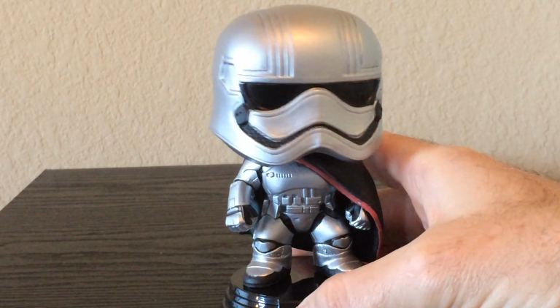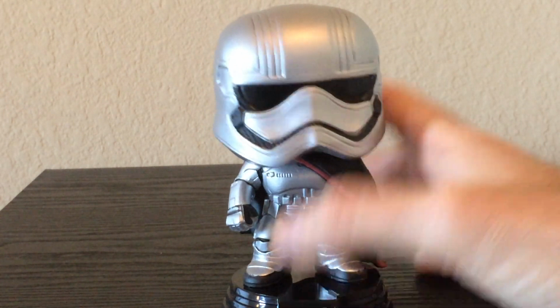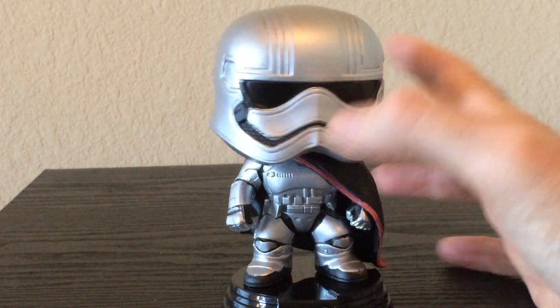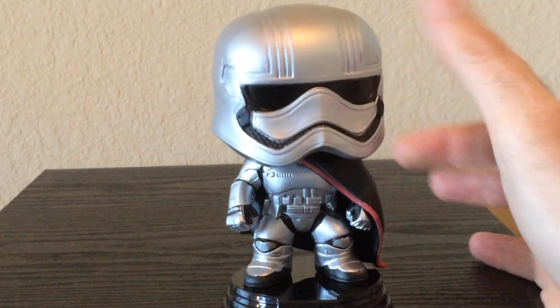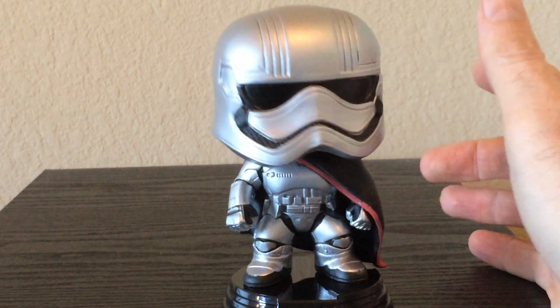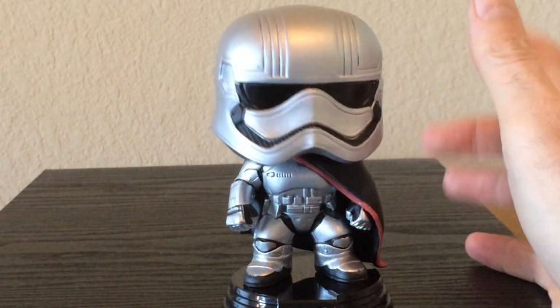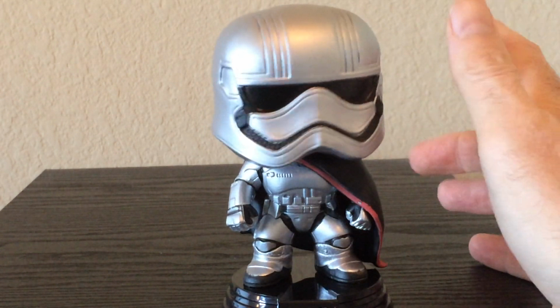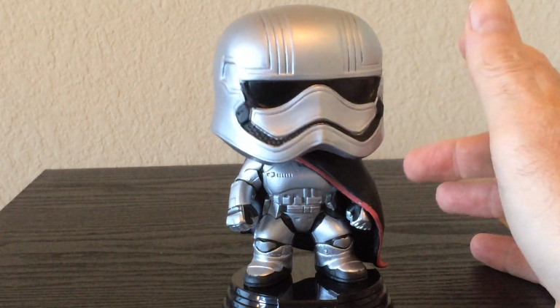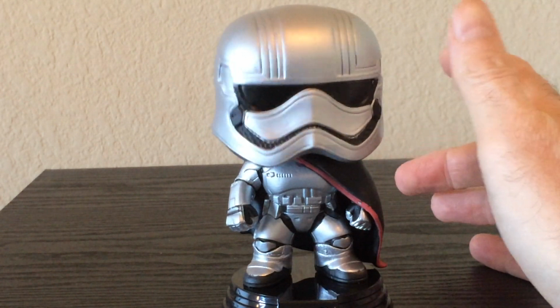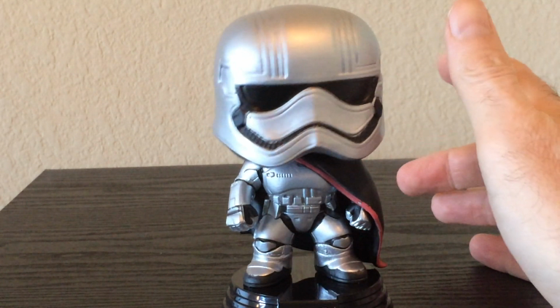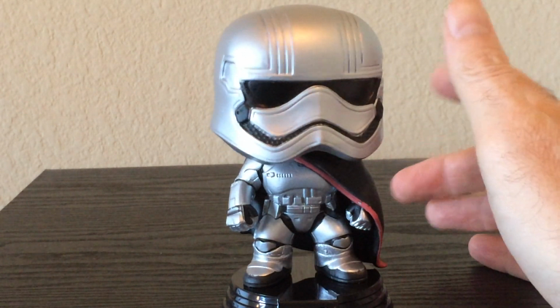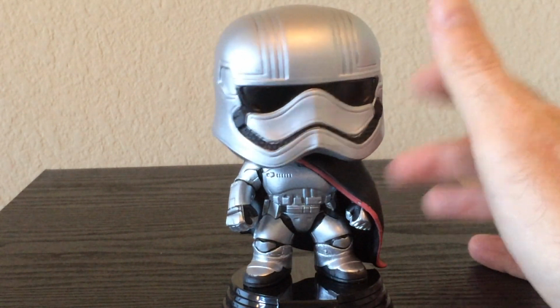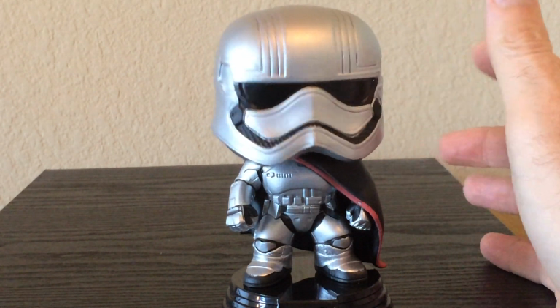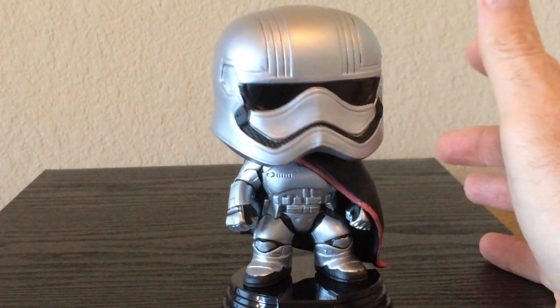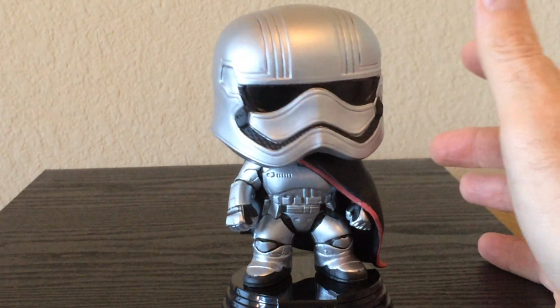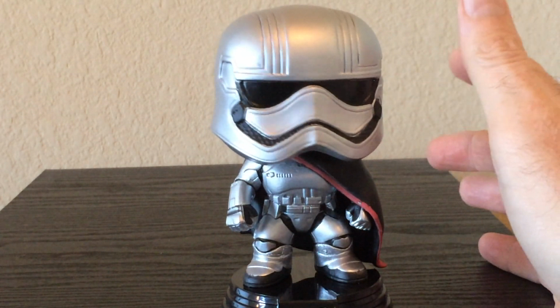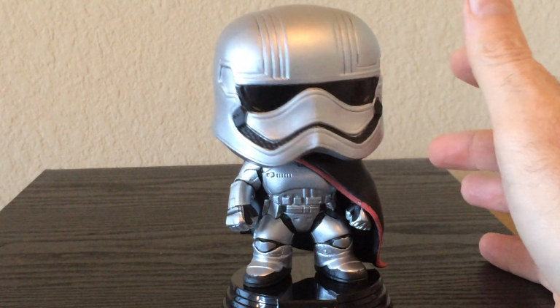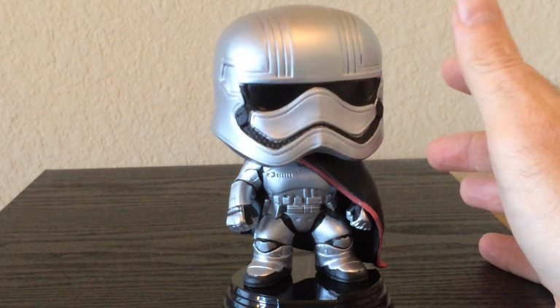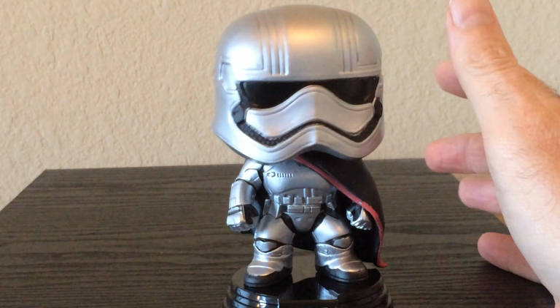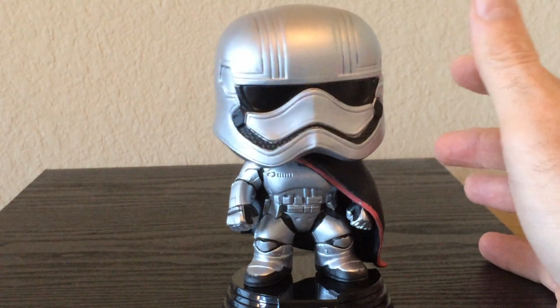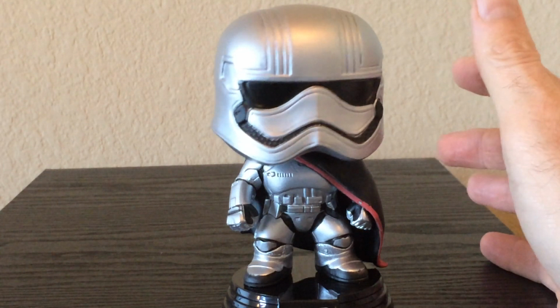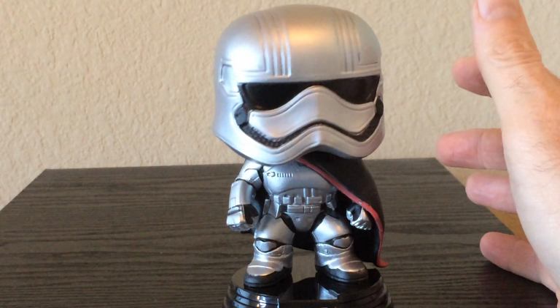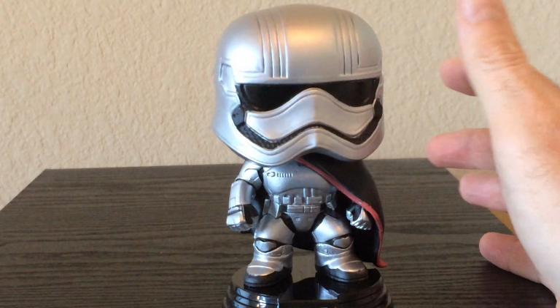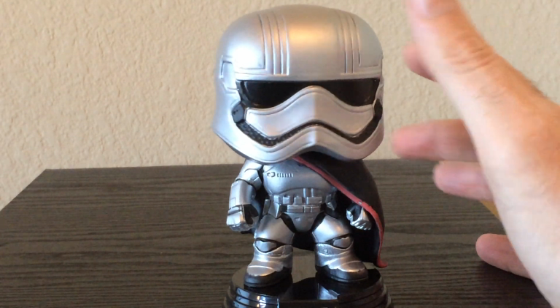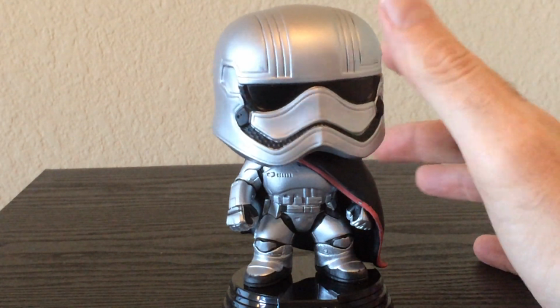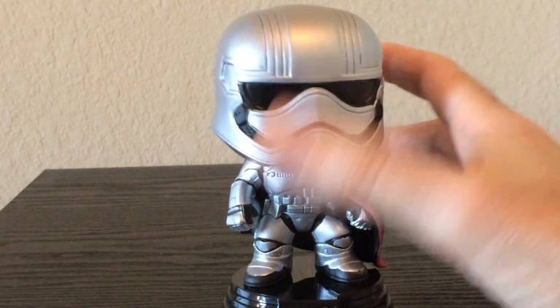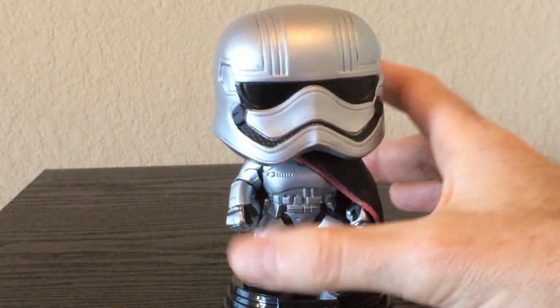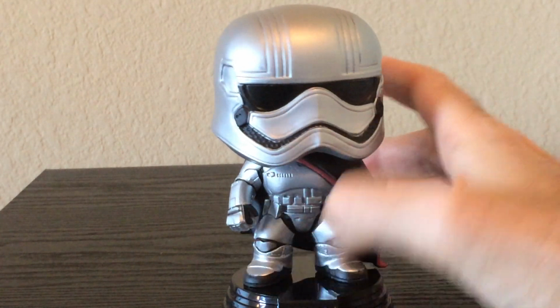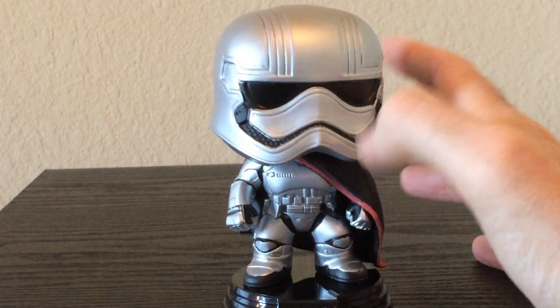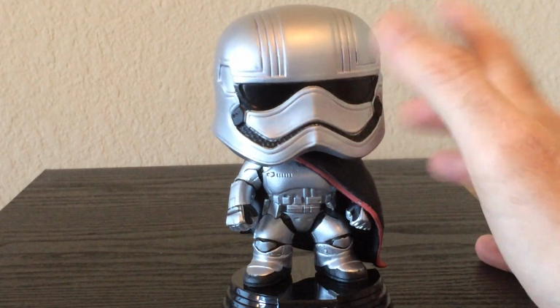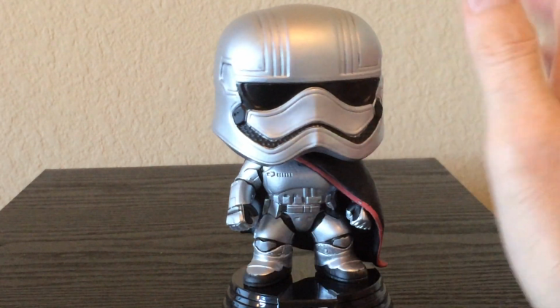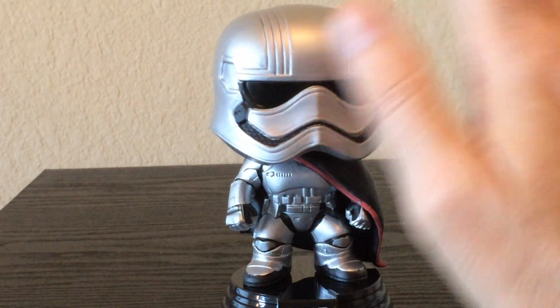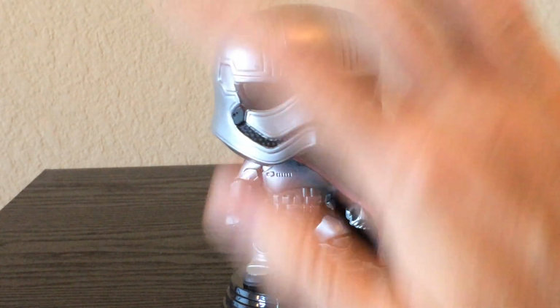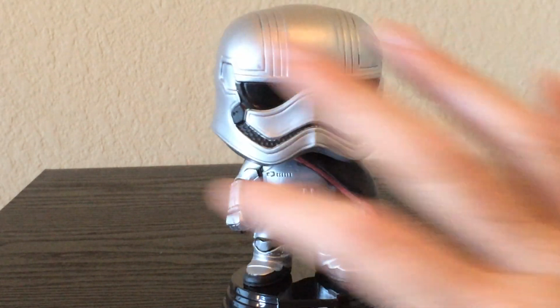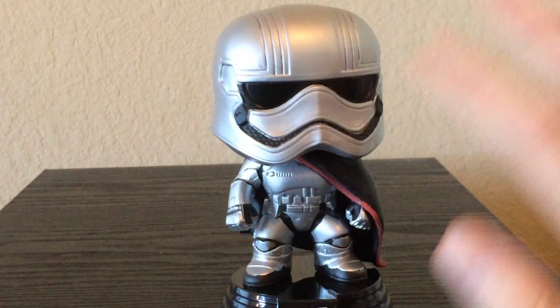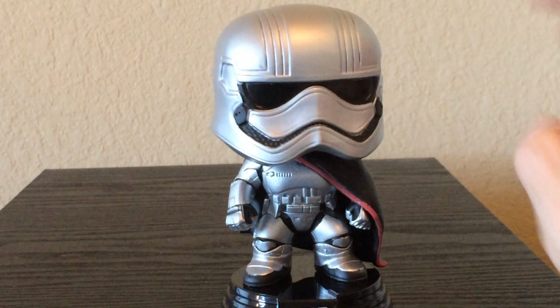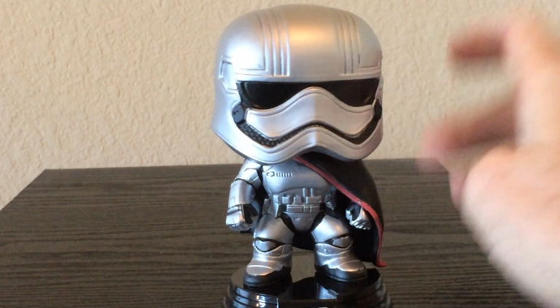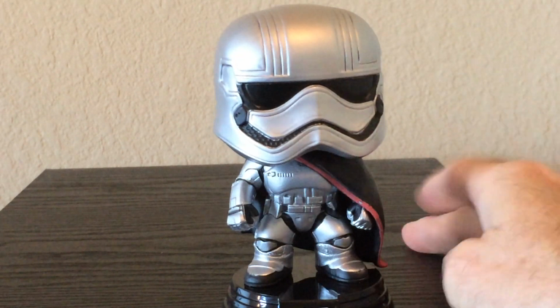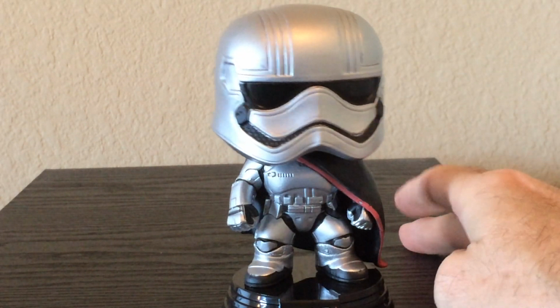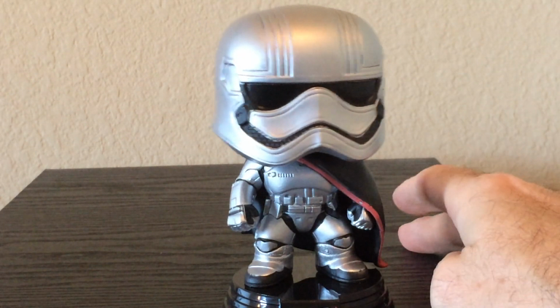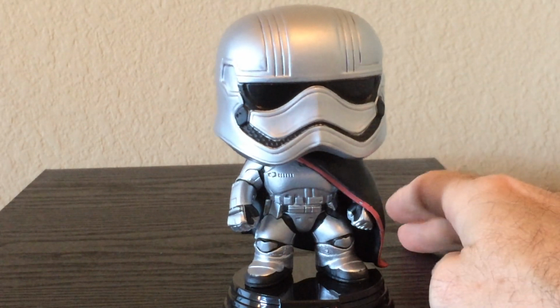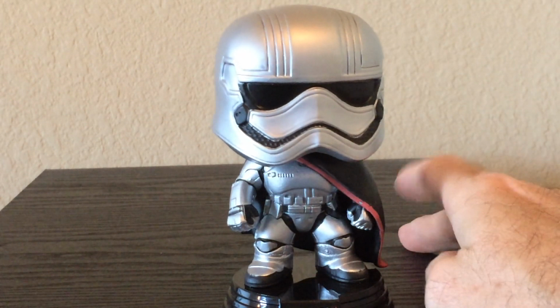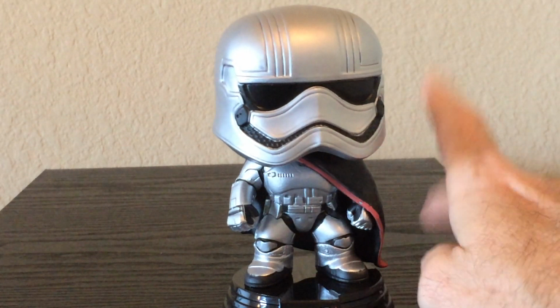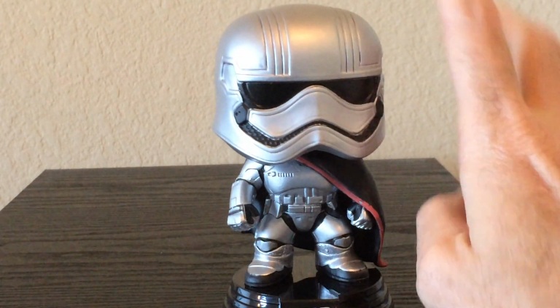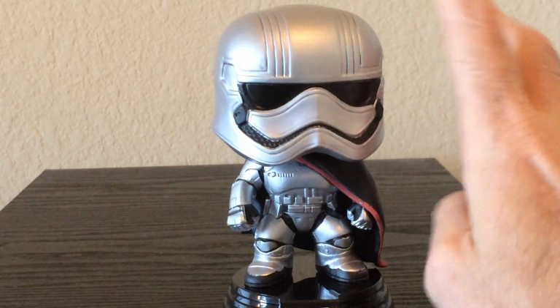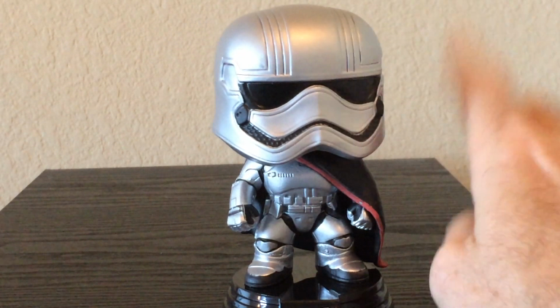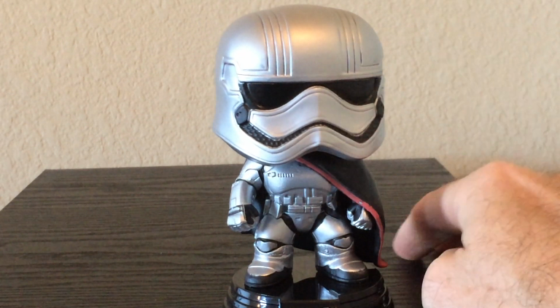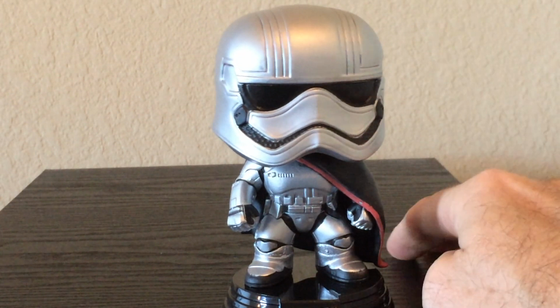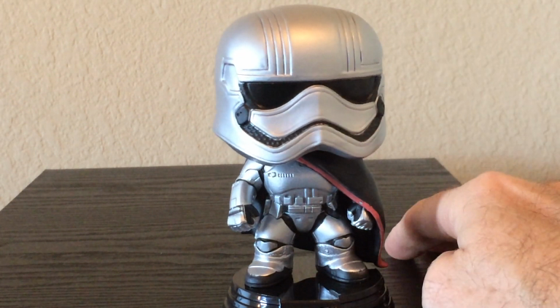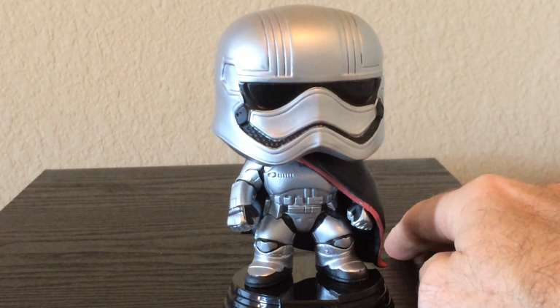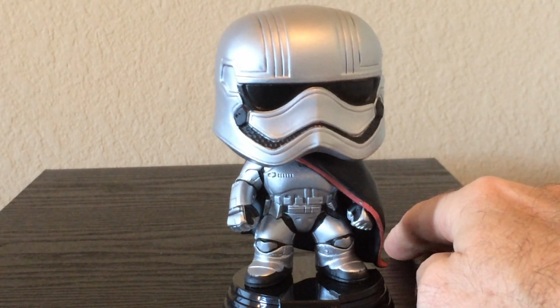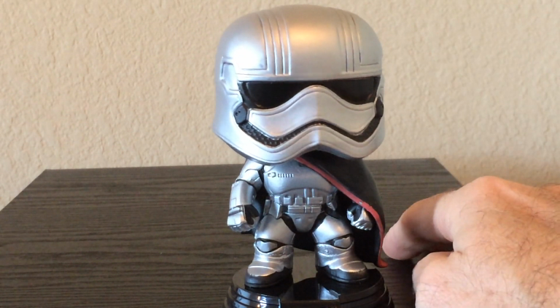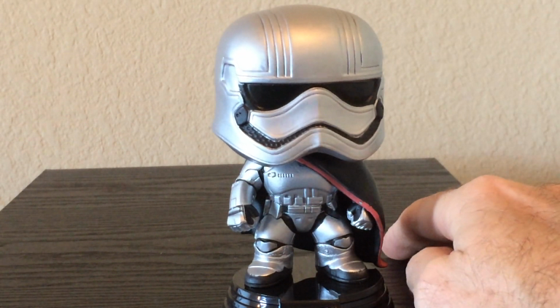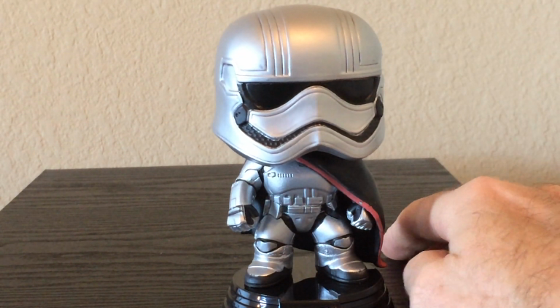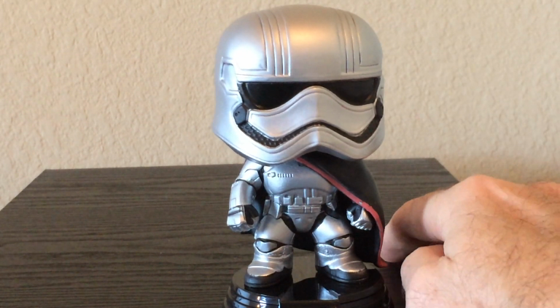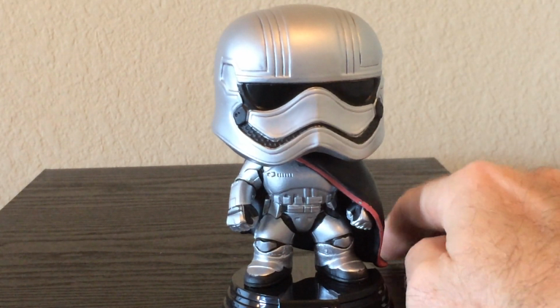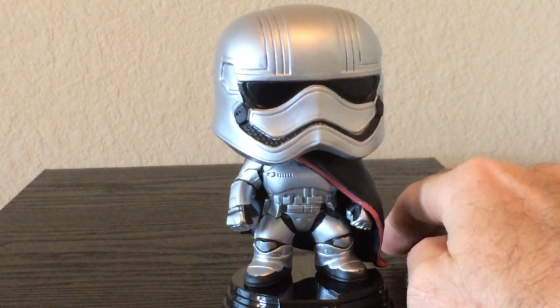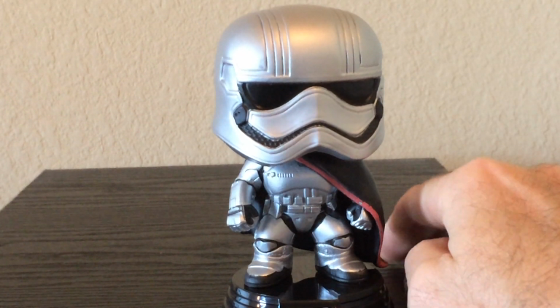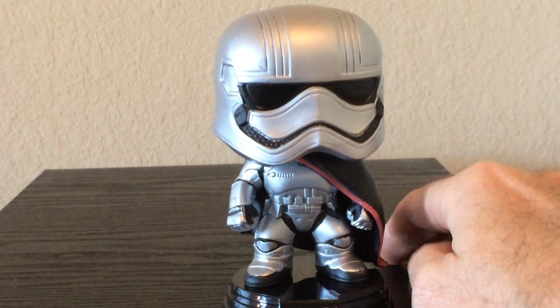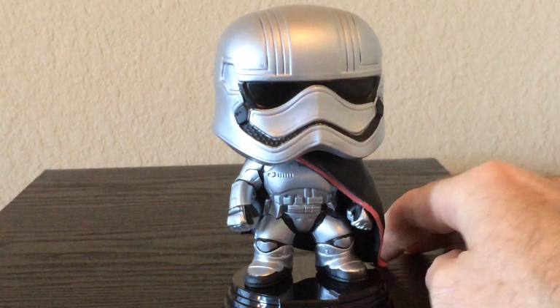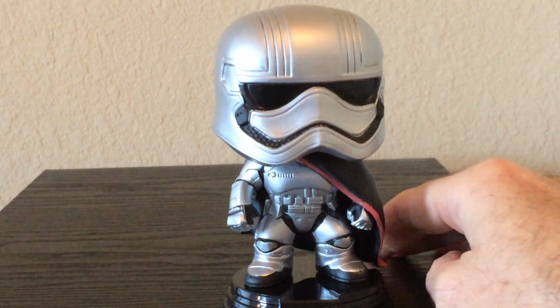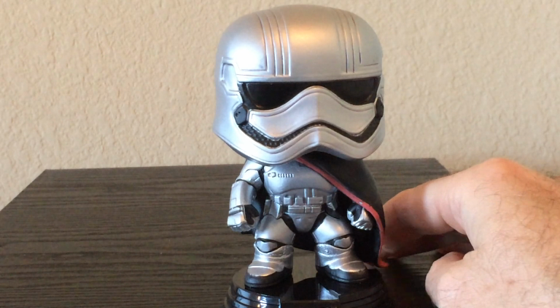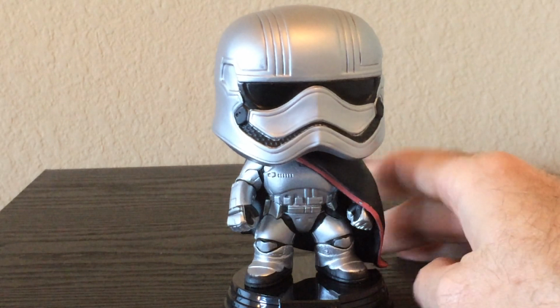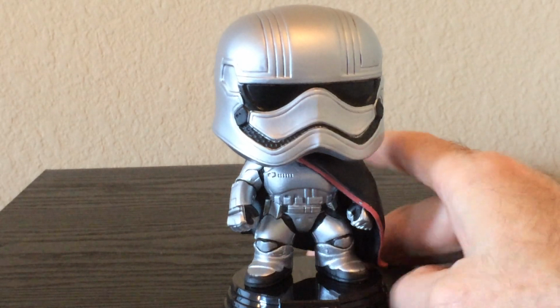The only thing I wish they would have done — and maybe there's one out there and I don't know about it — is make a chrome variant where it's all shiny. I would love to get that.